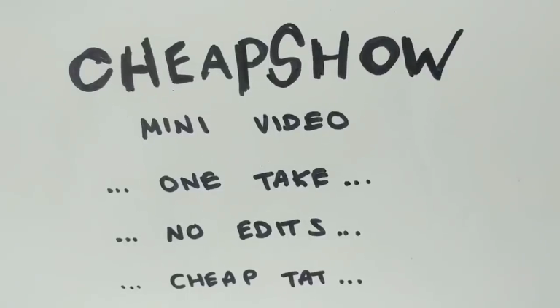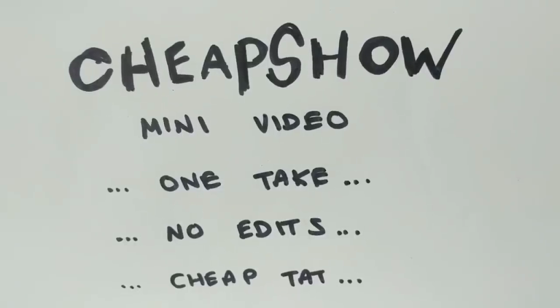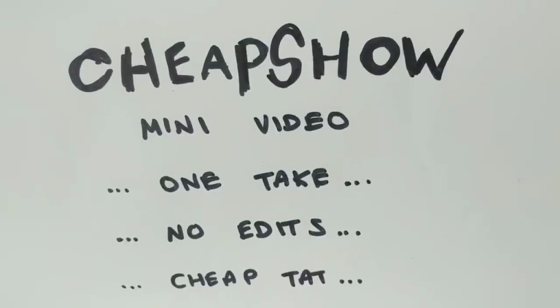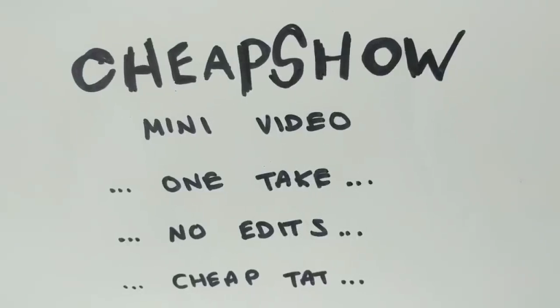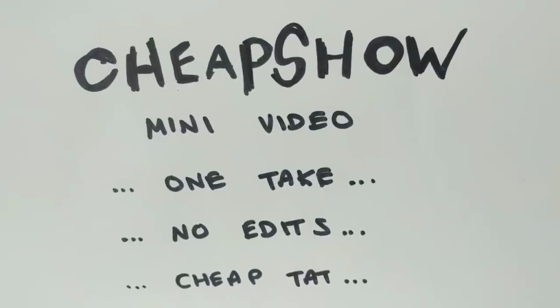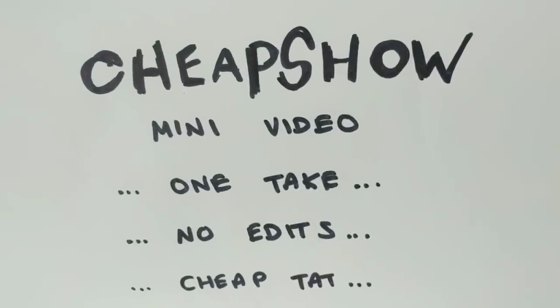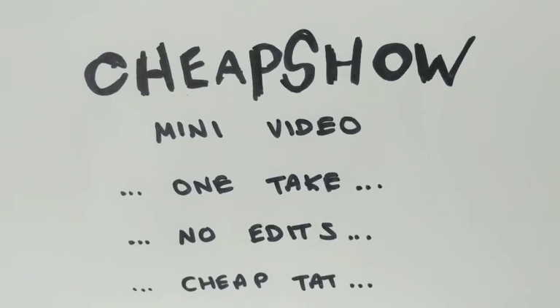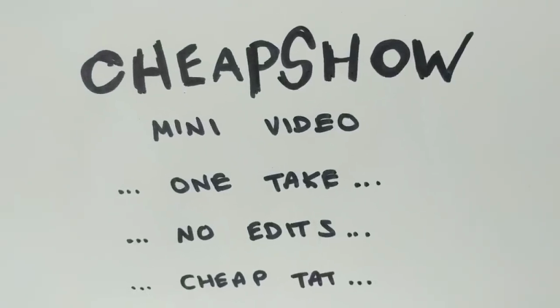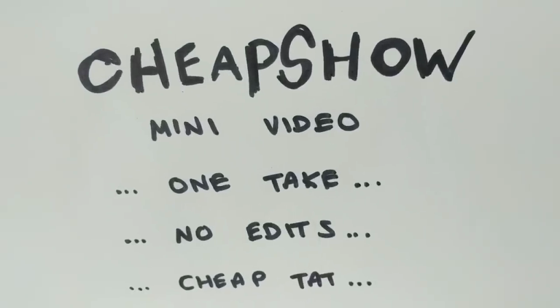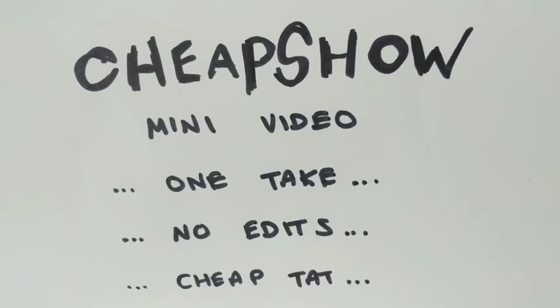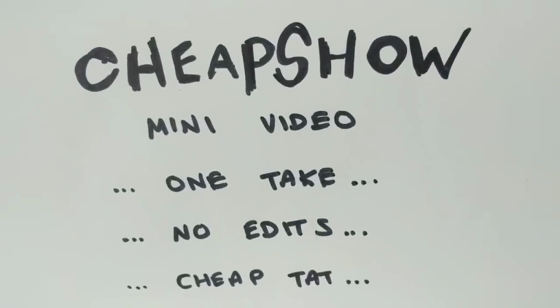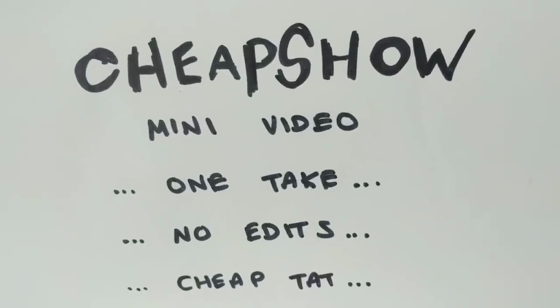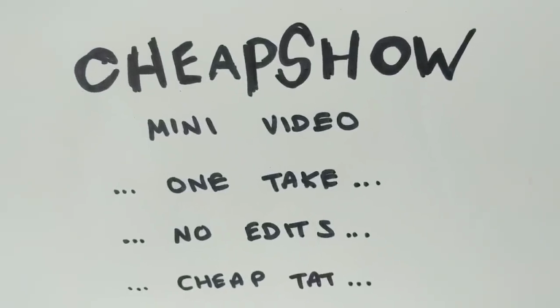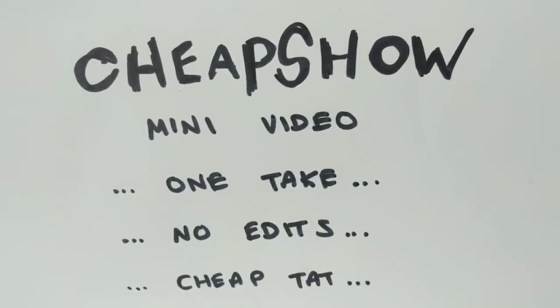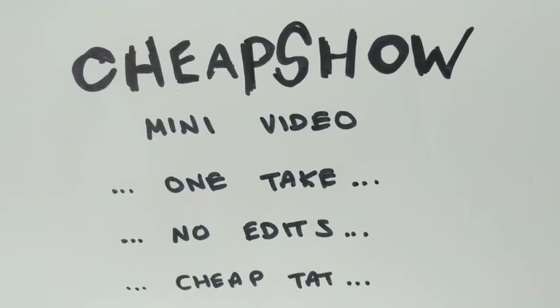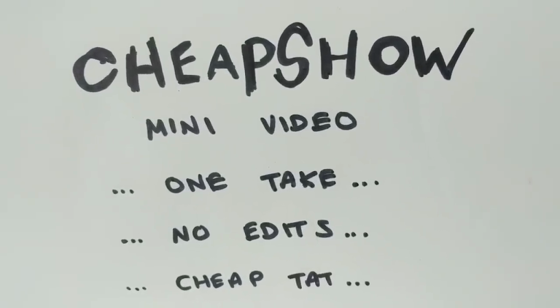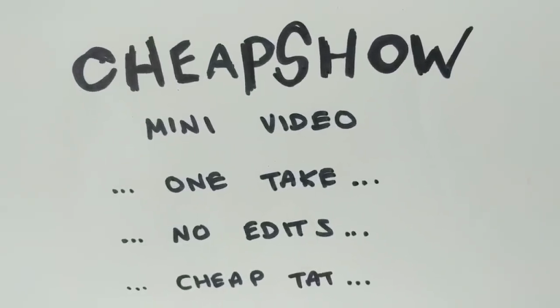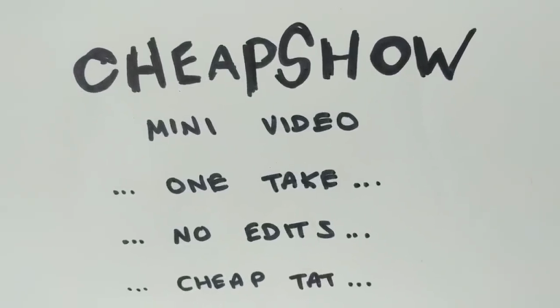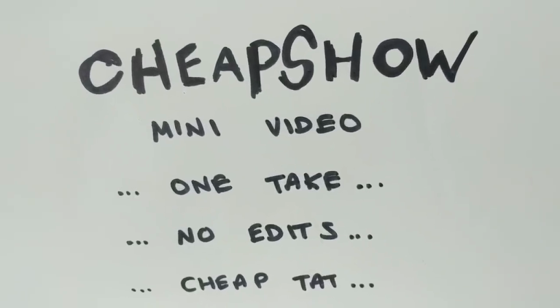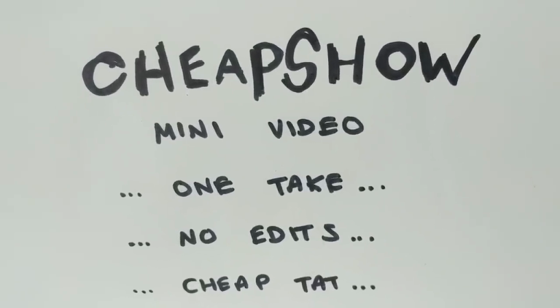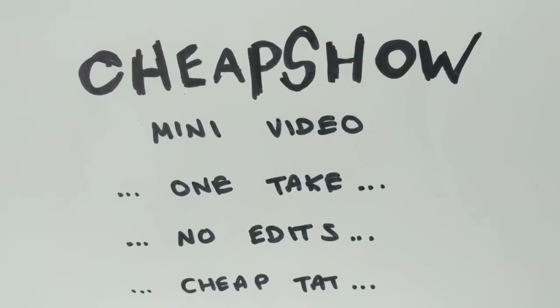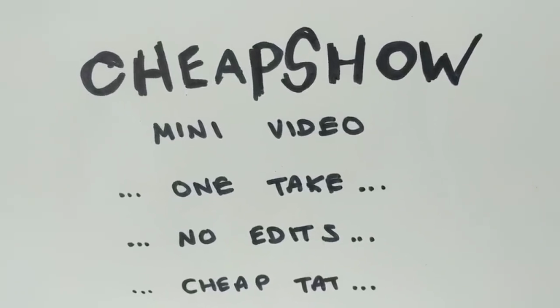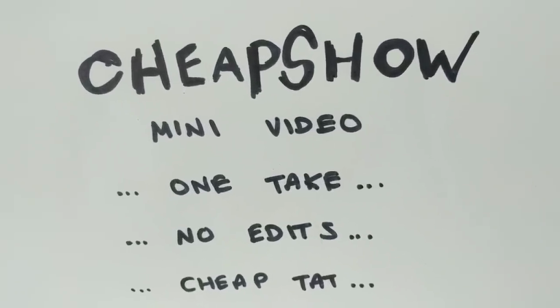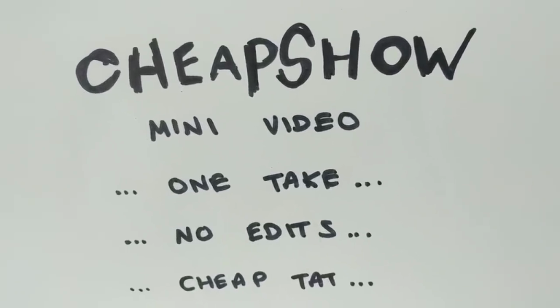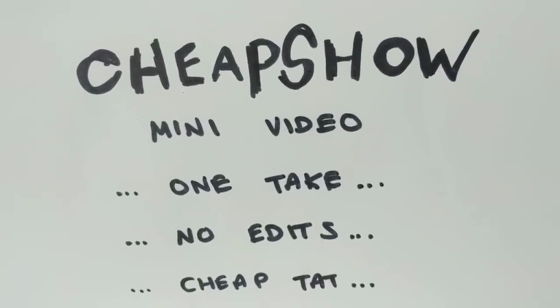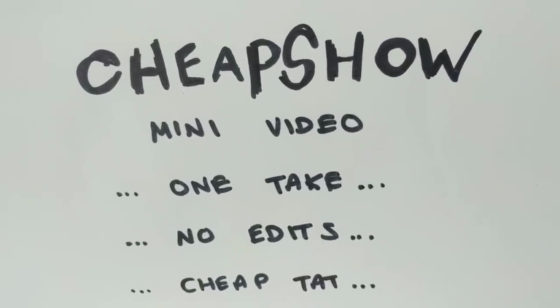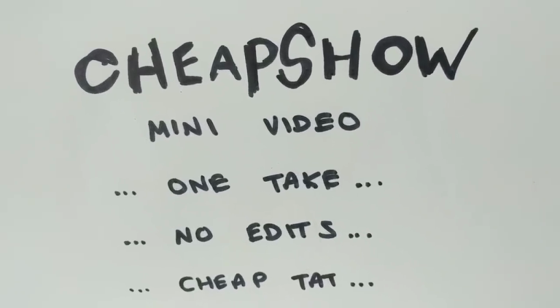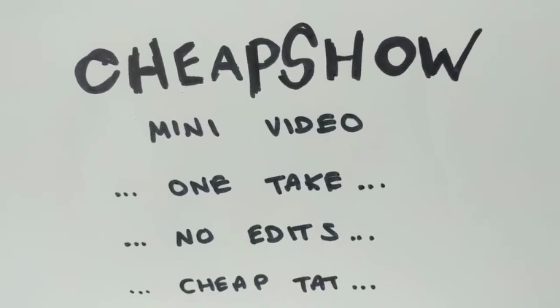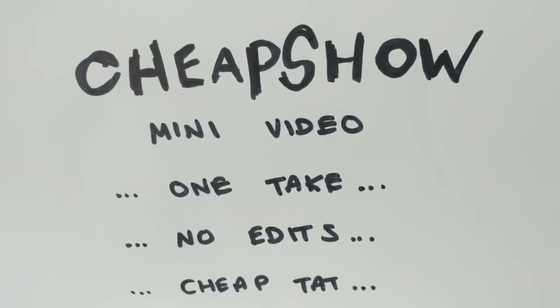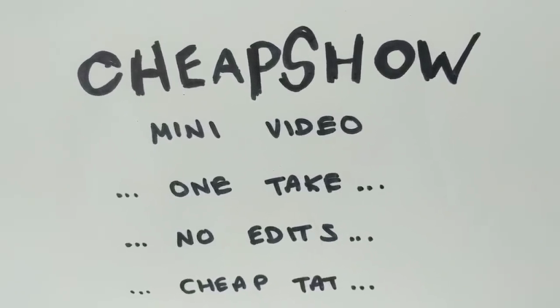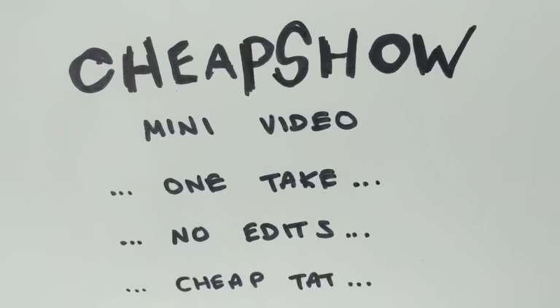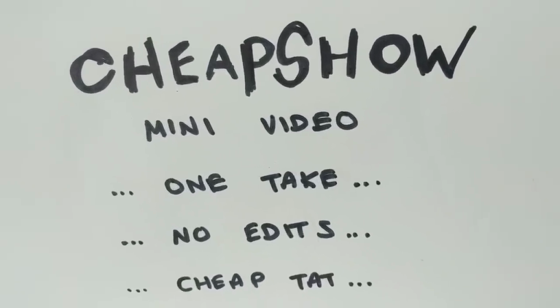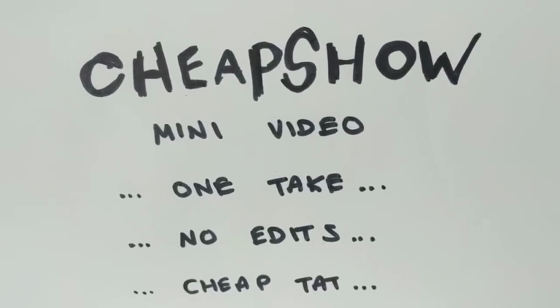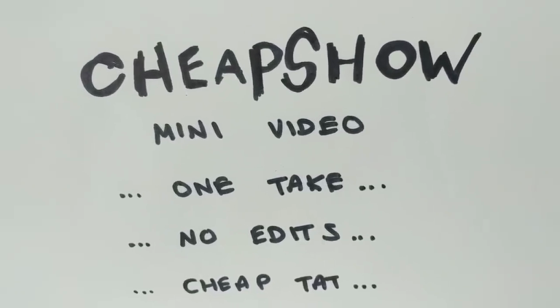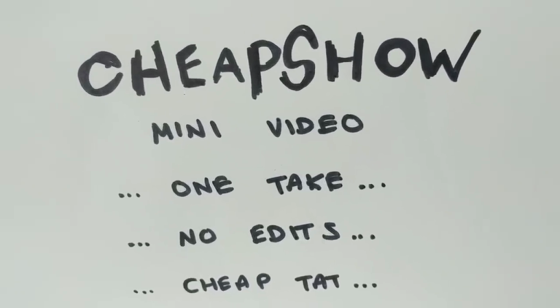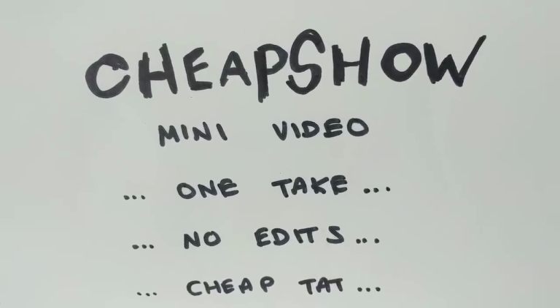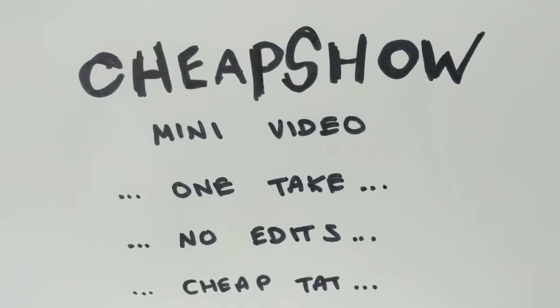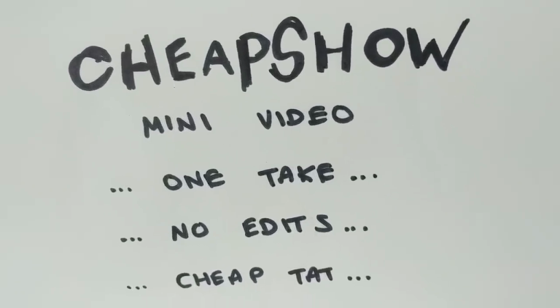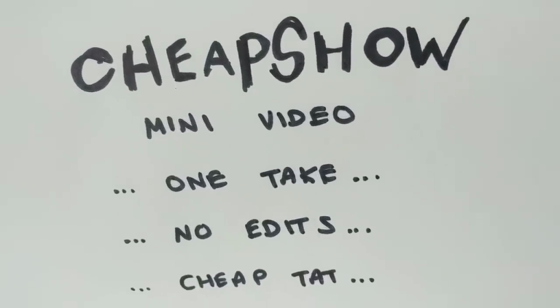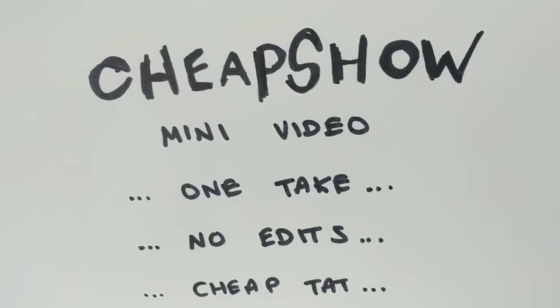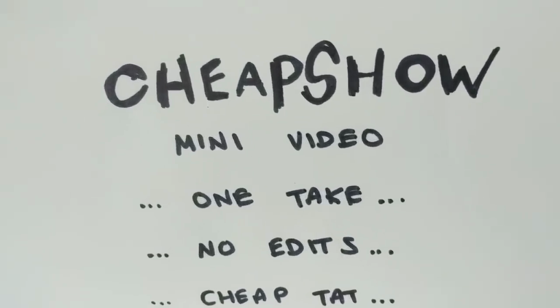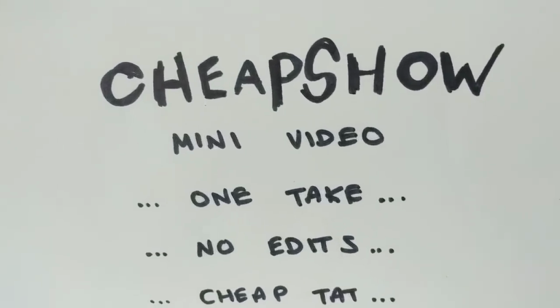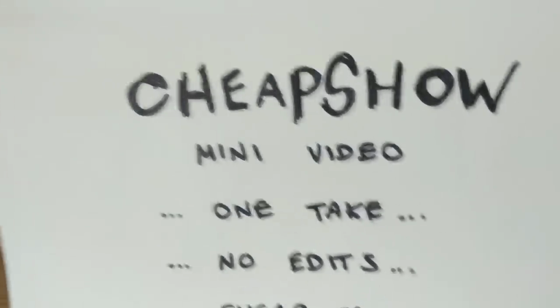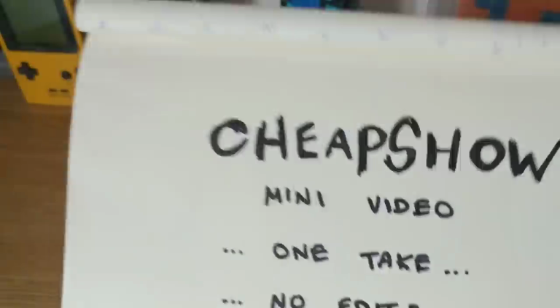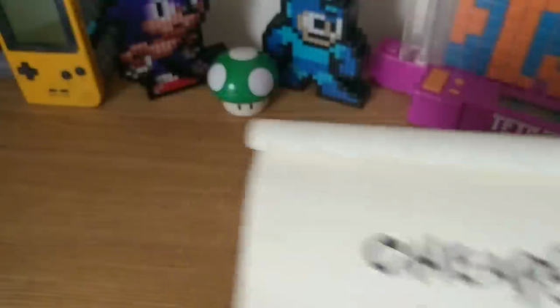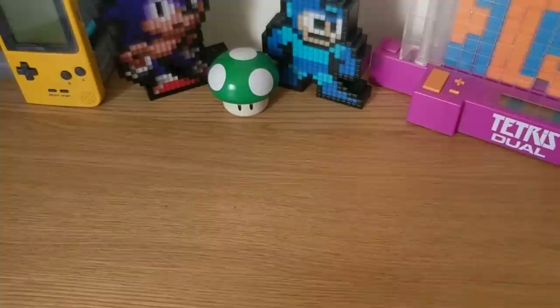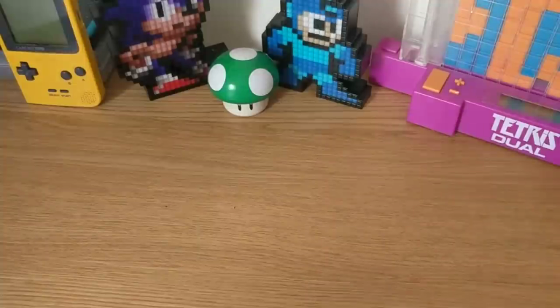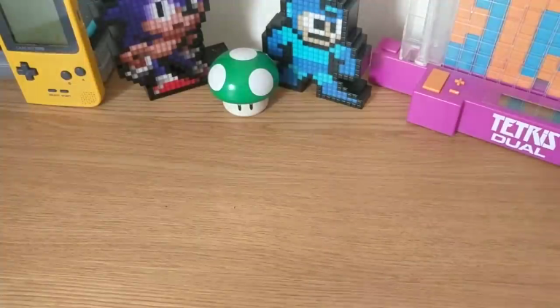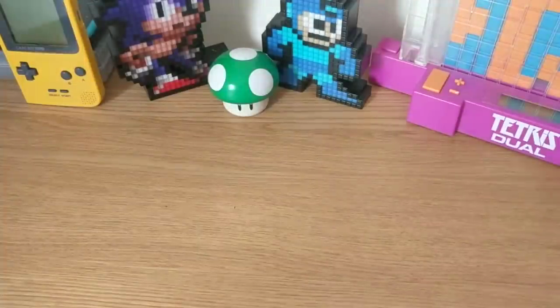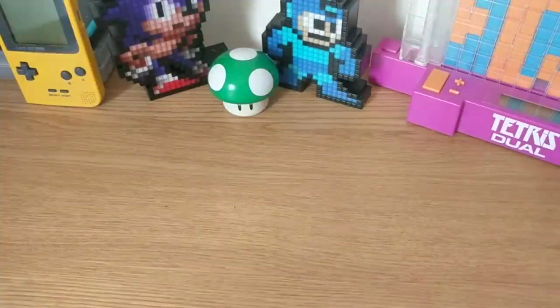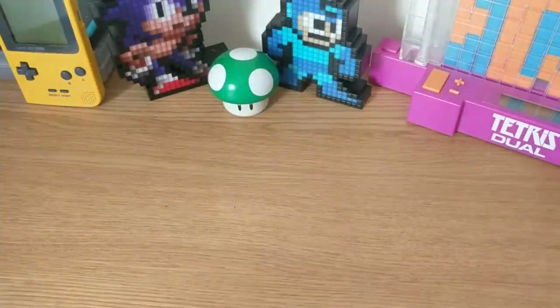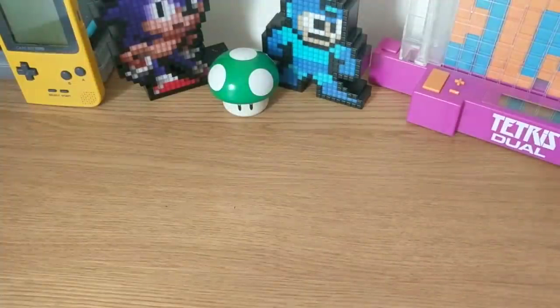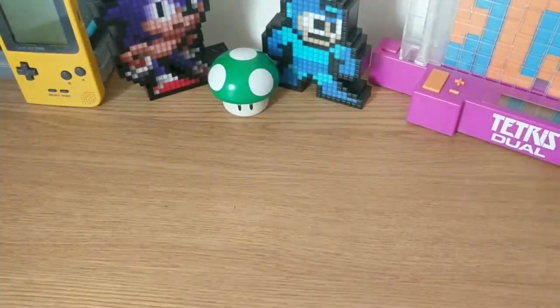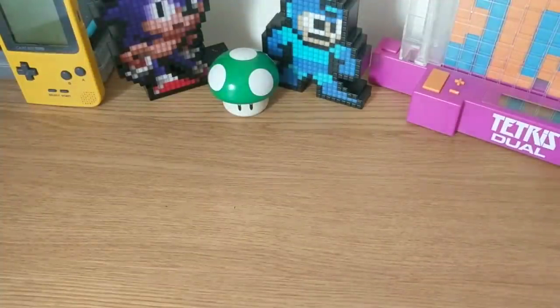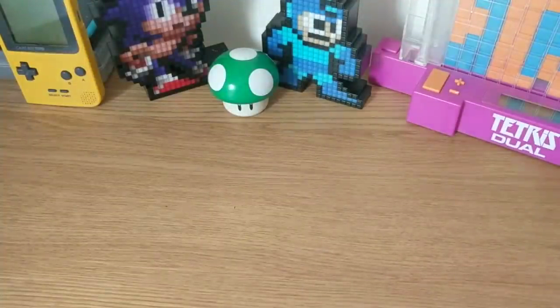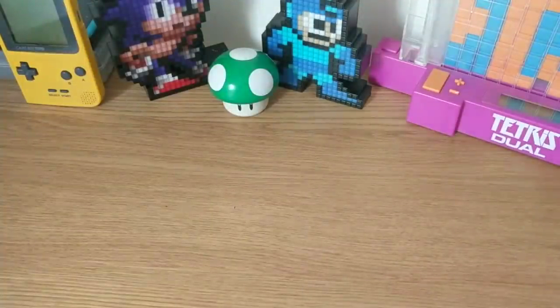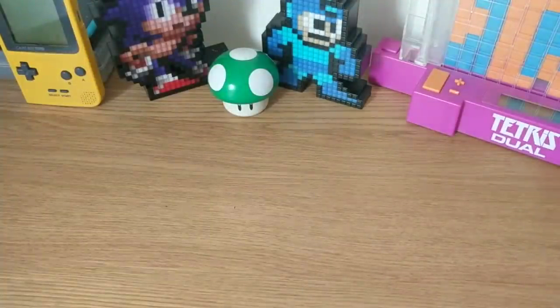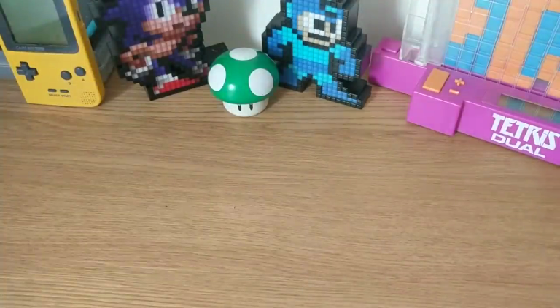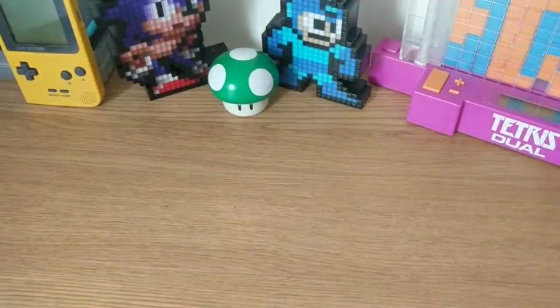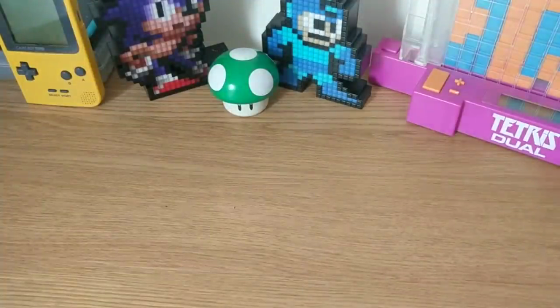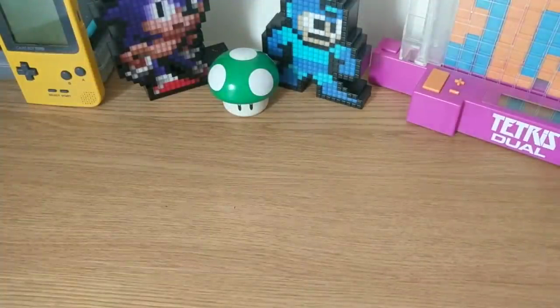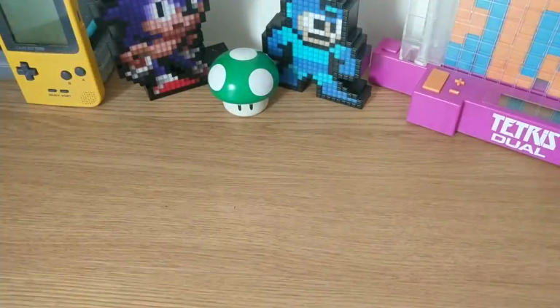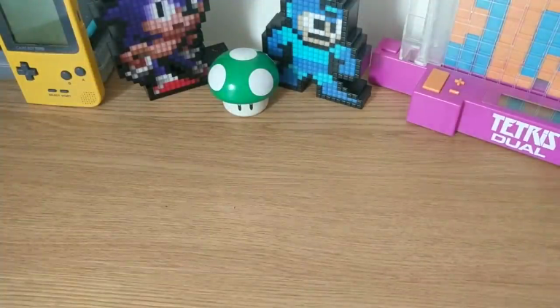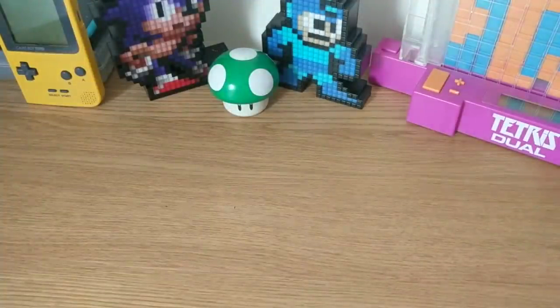Hello and welcome to a Cheap Show mini video. One take, no edits, cheap tat — because I don't have editing software.